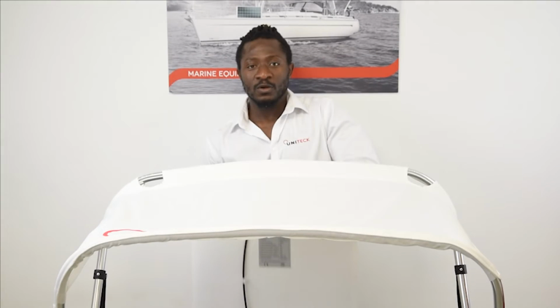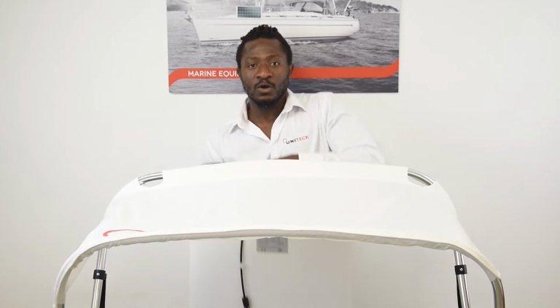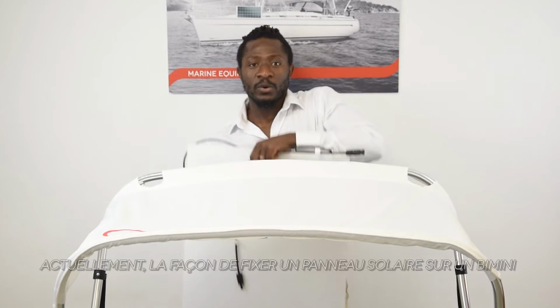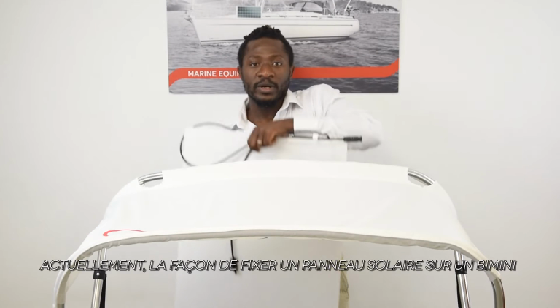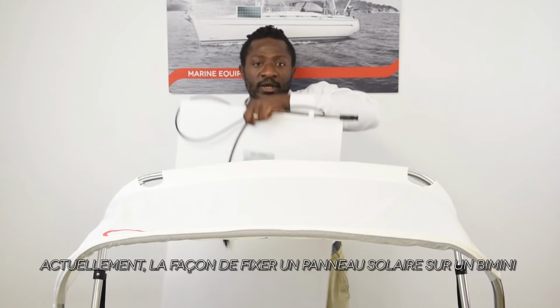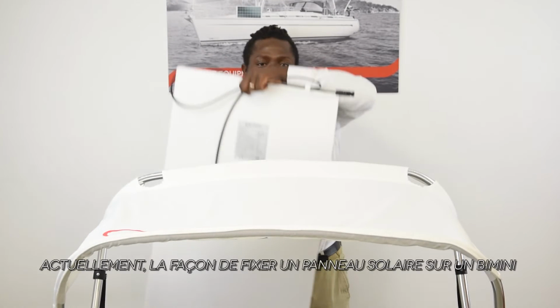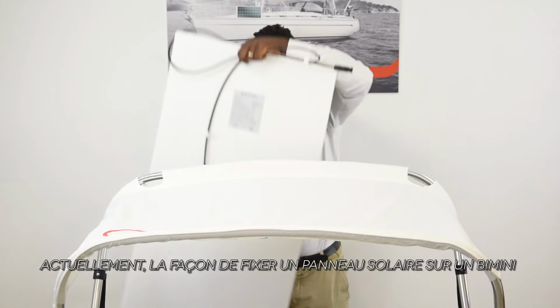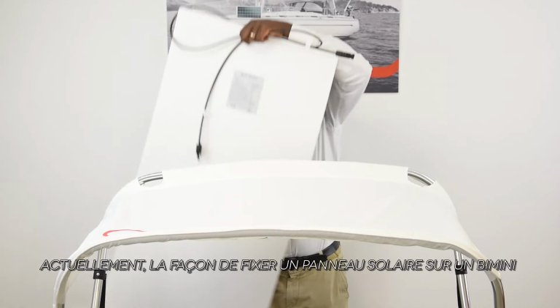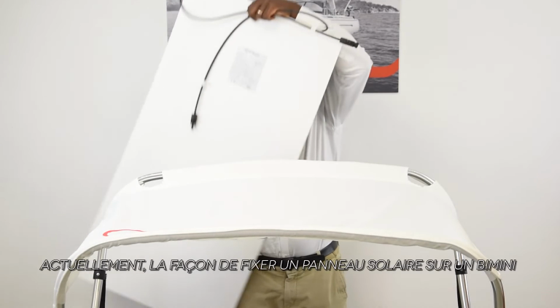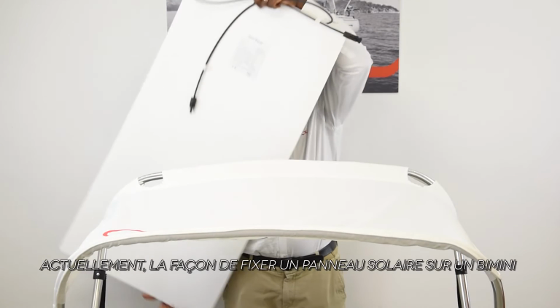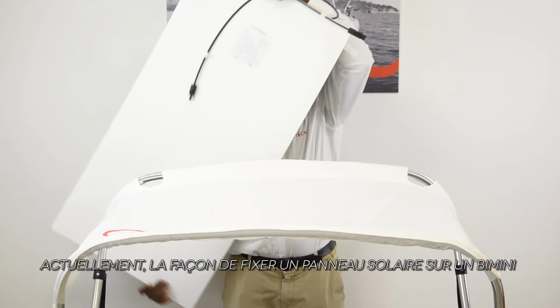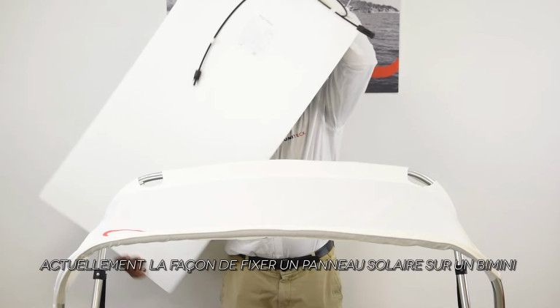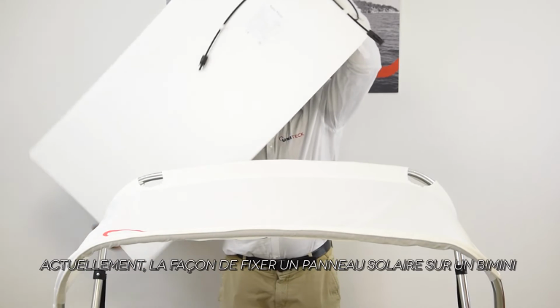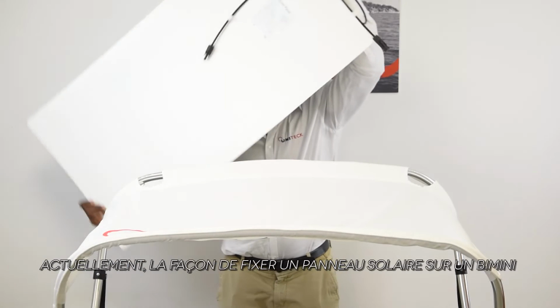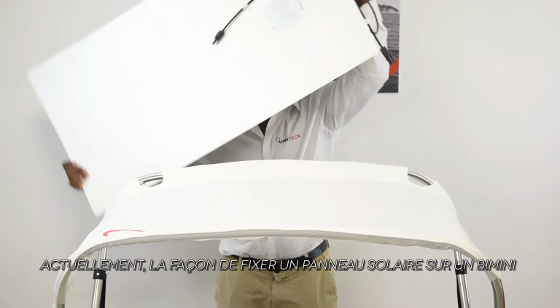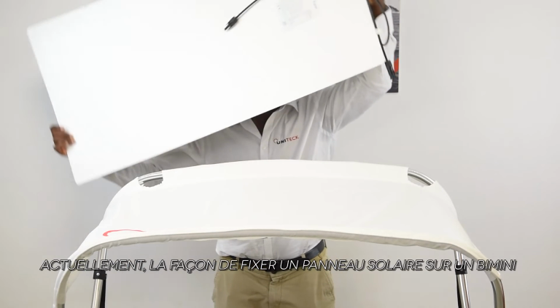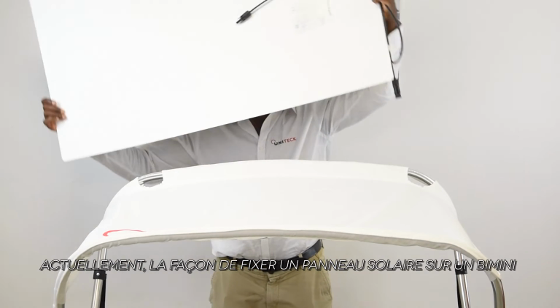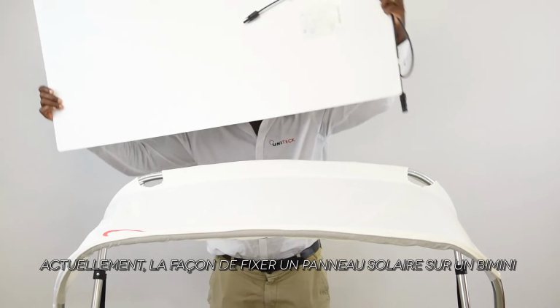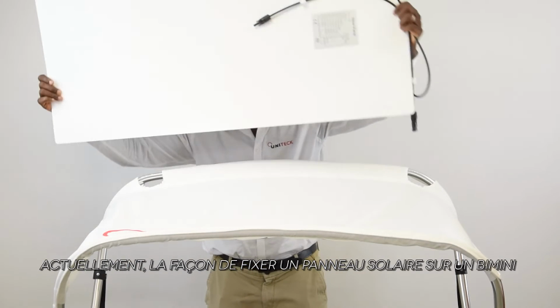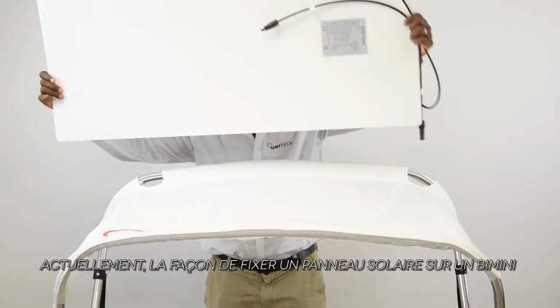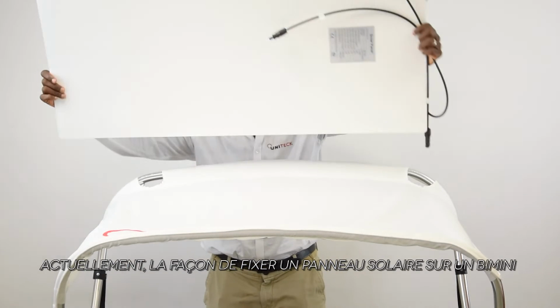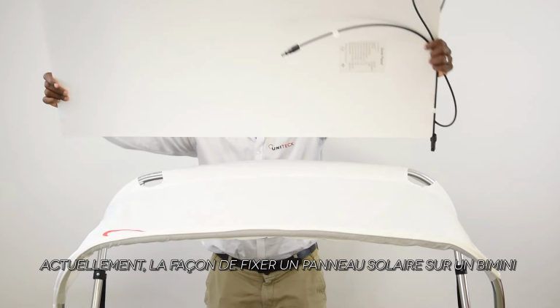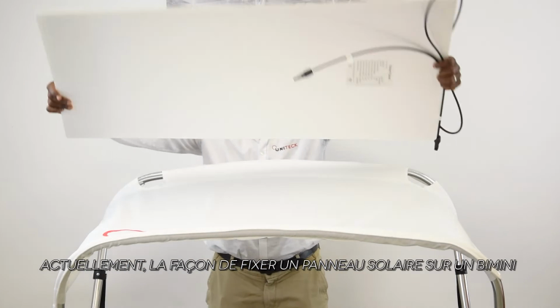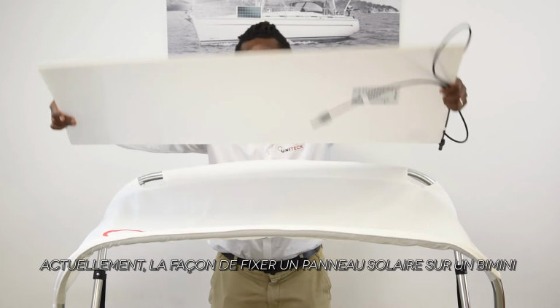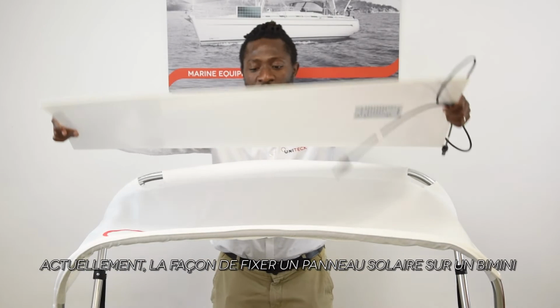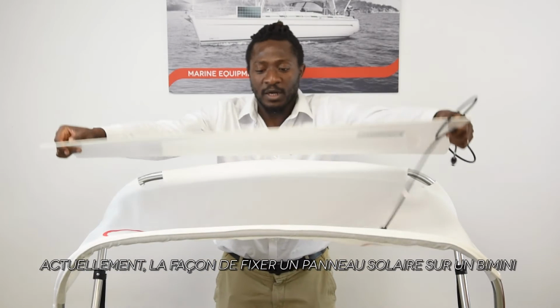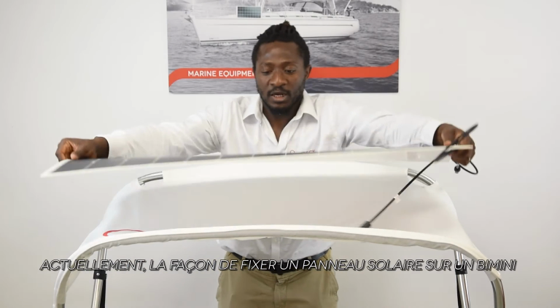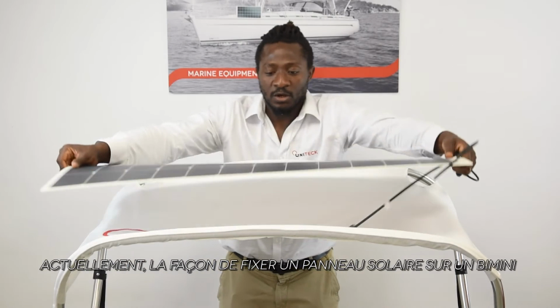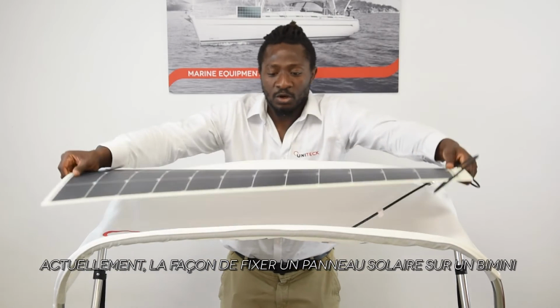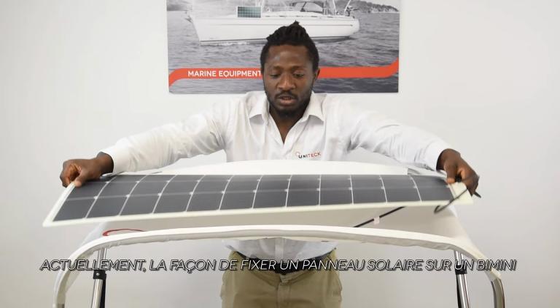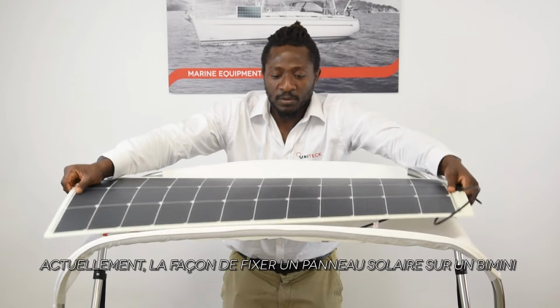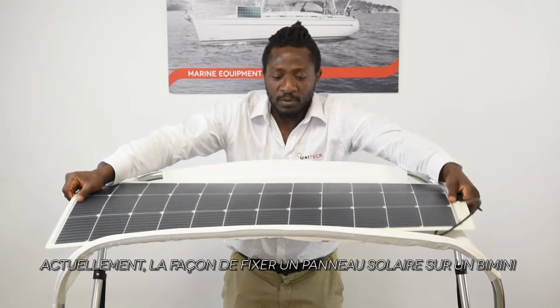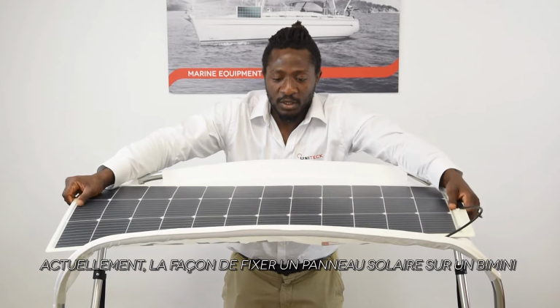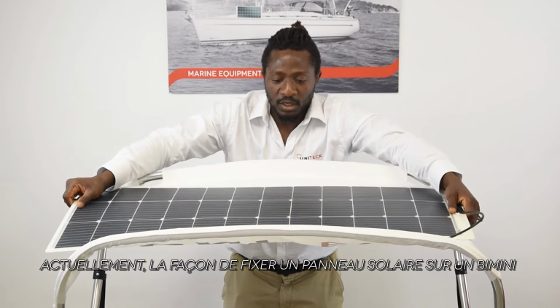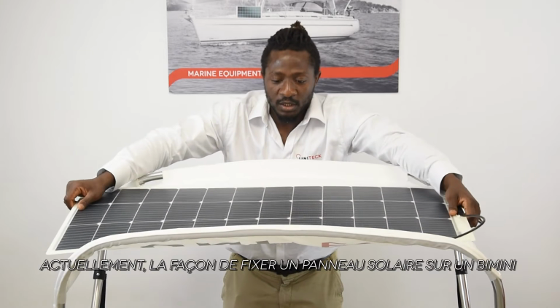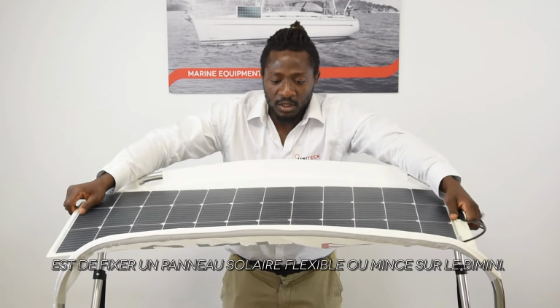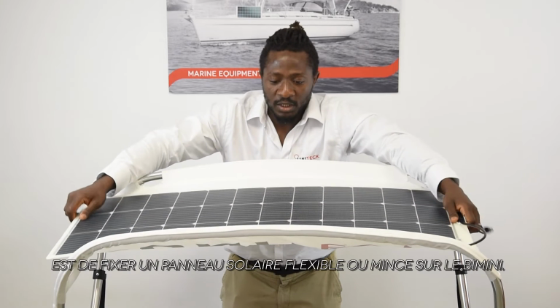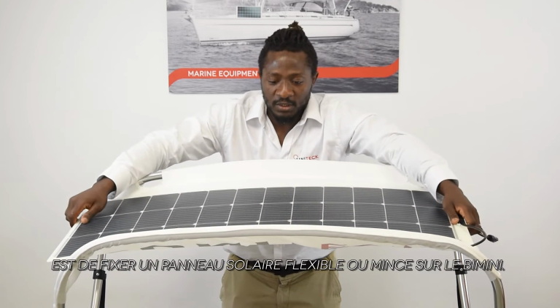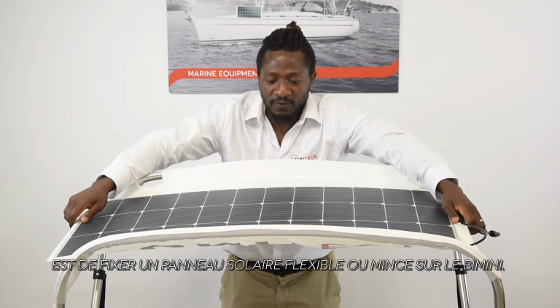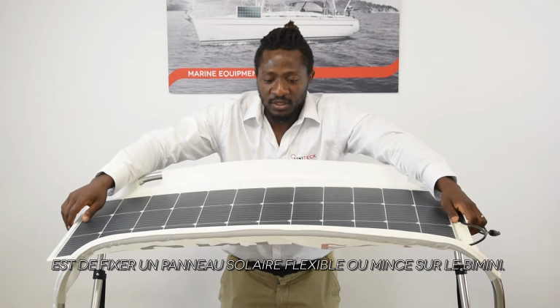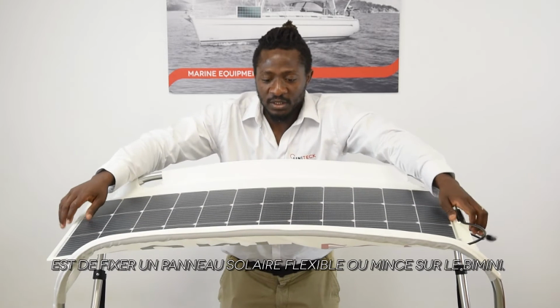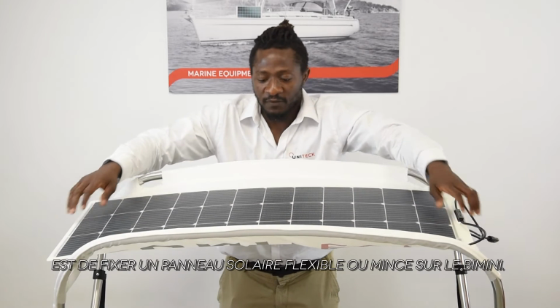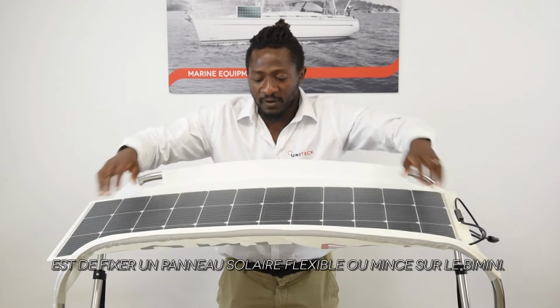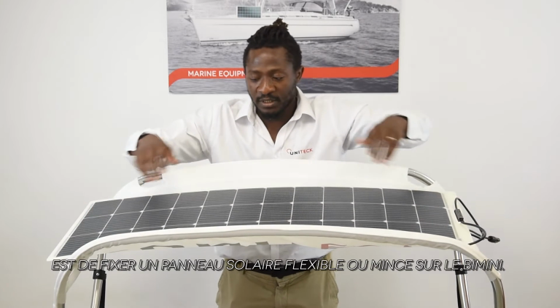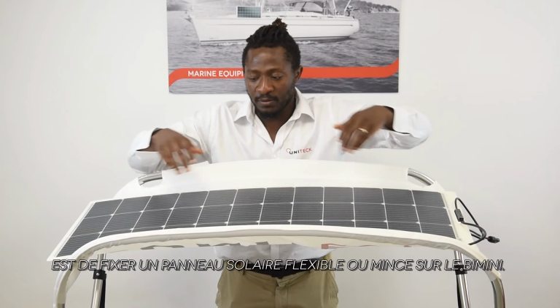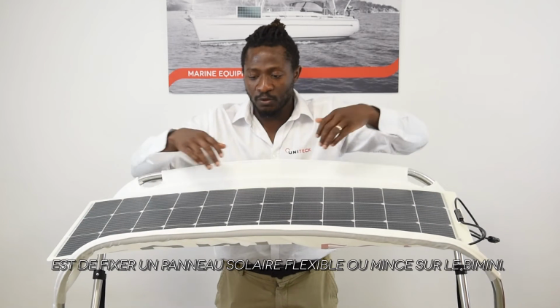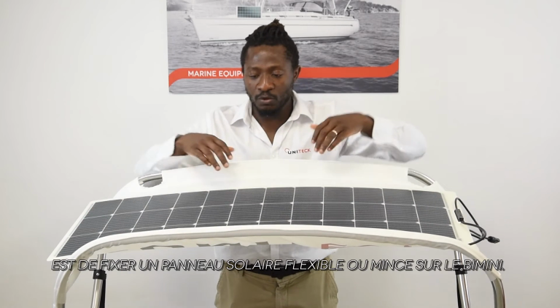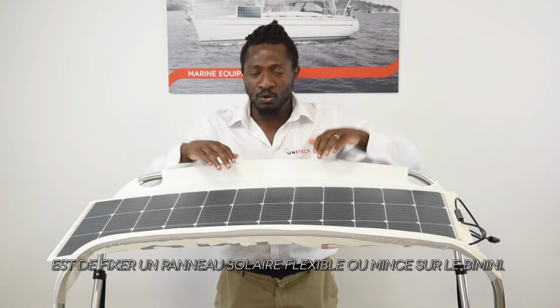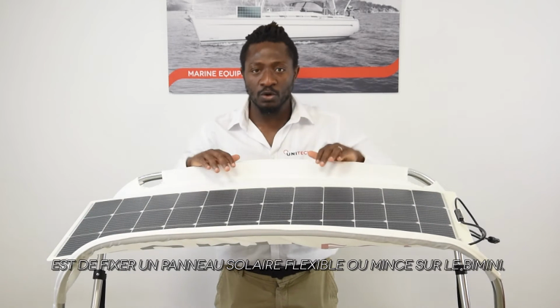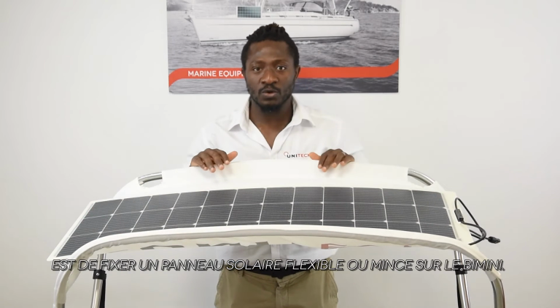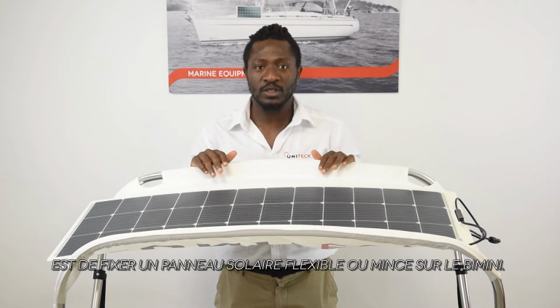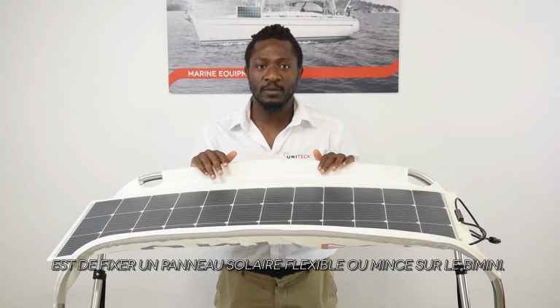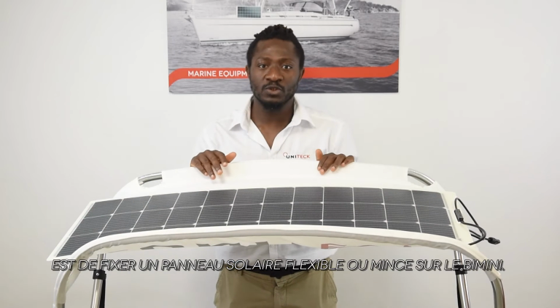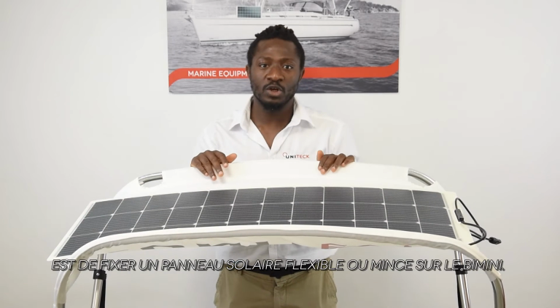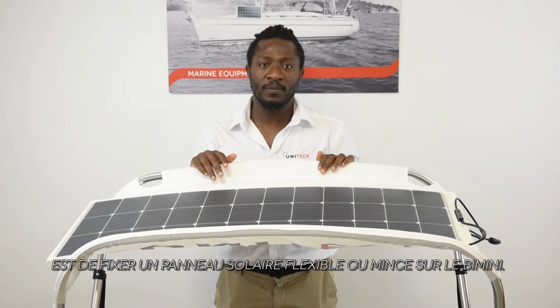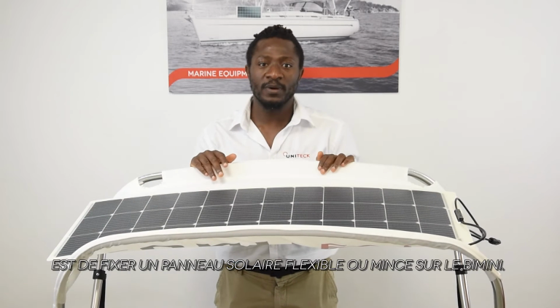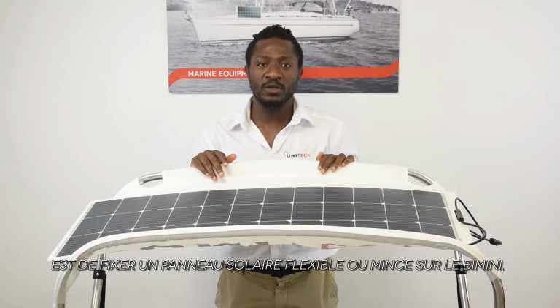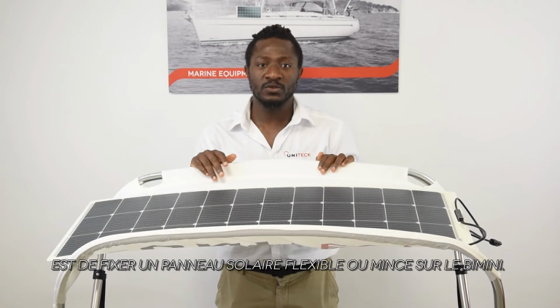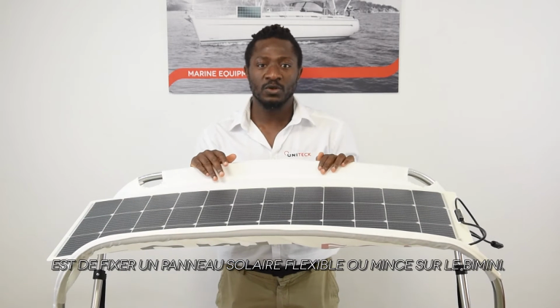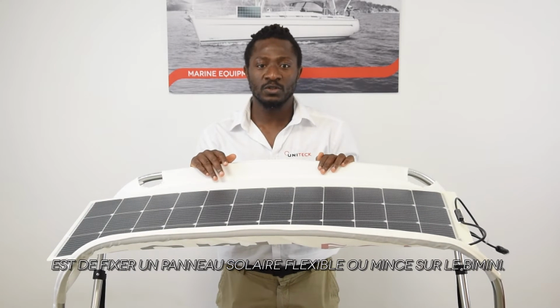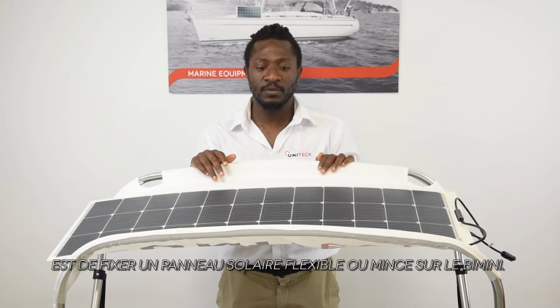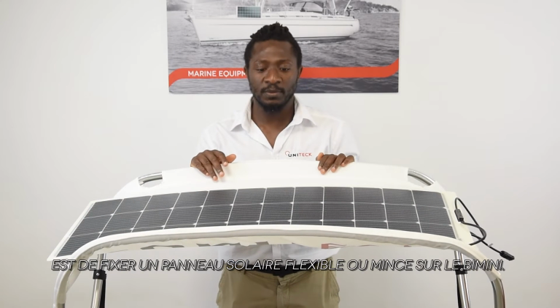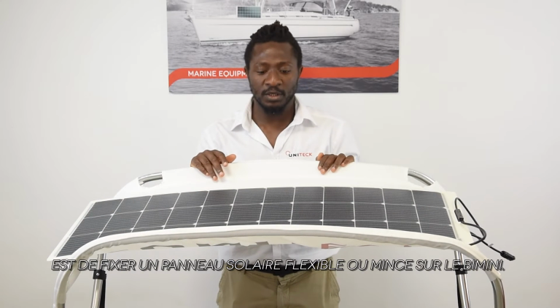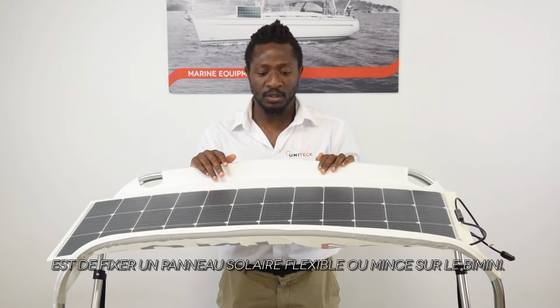Currently, the best way of fixing the solar panel on the BIMINI is fixing the flexible or slim solar panels on the BIMINI.